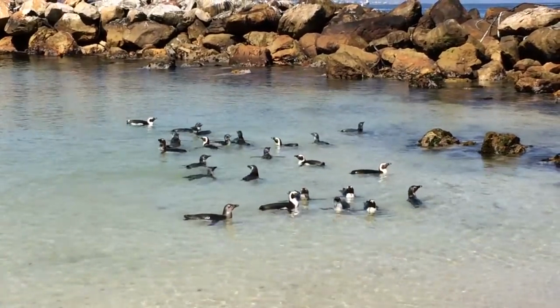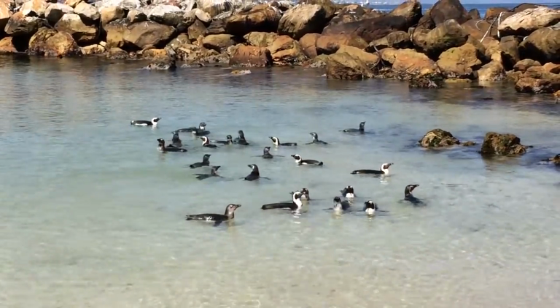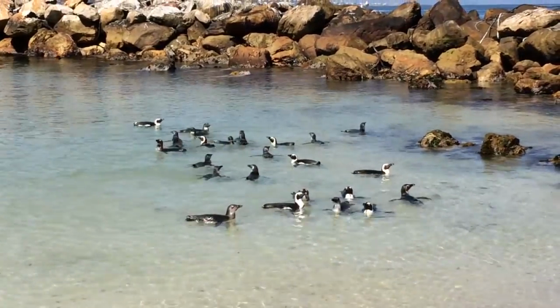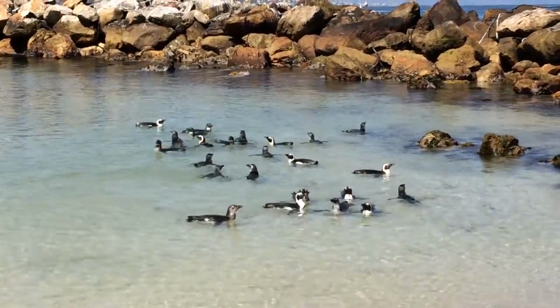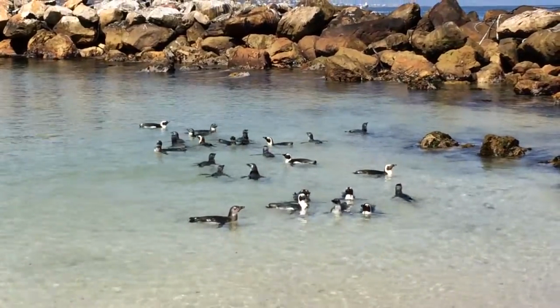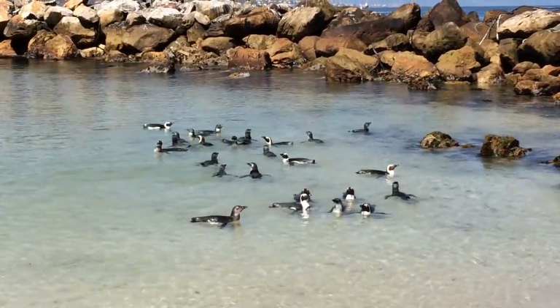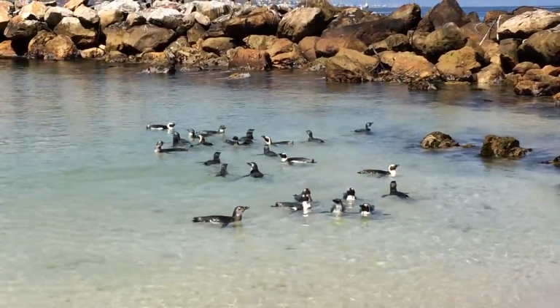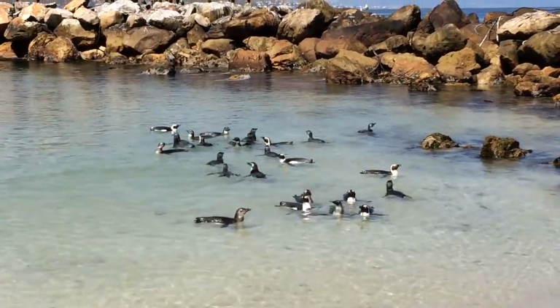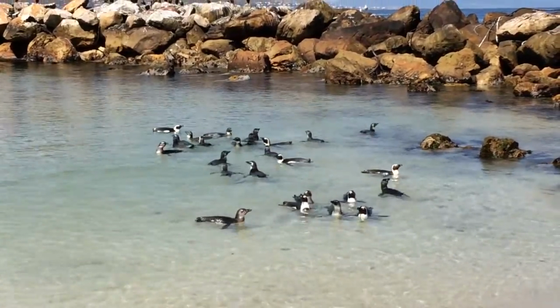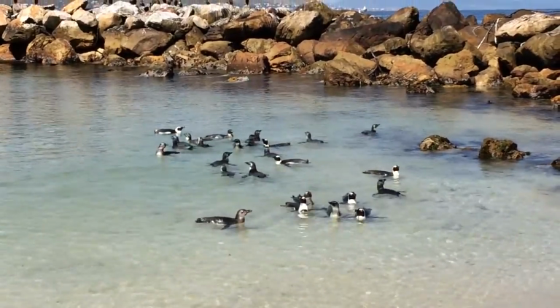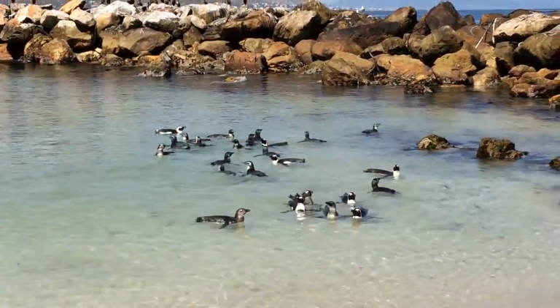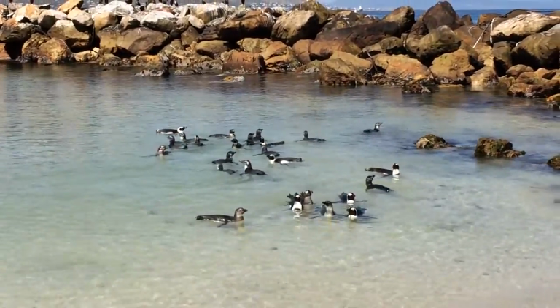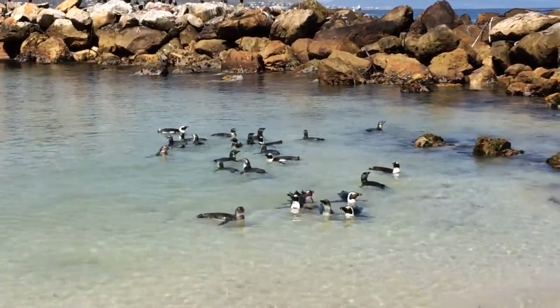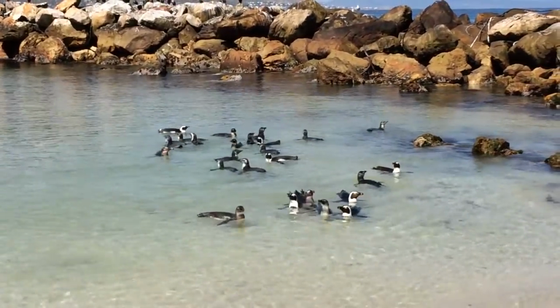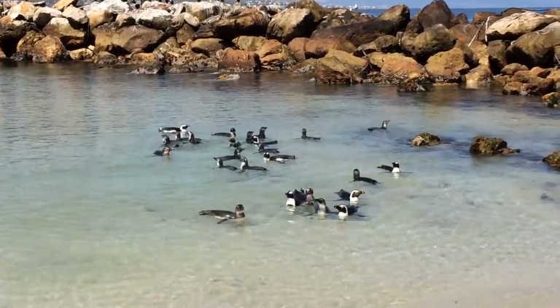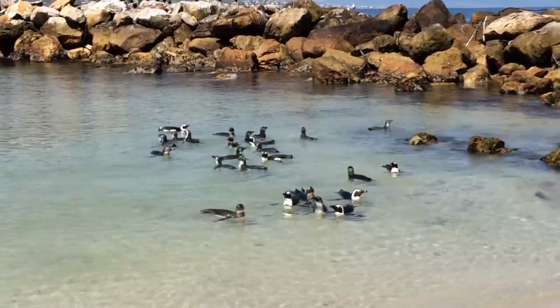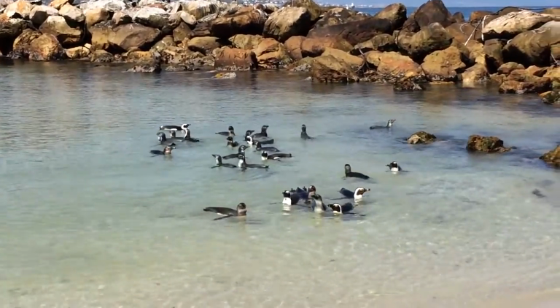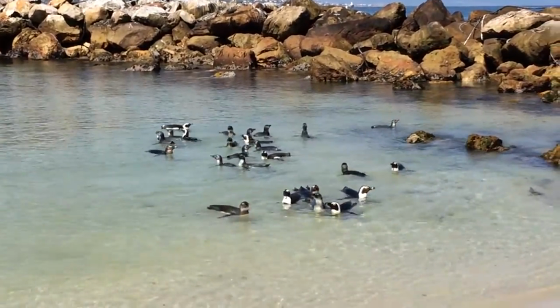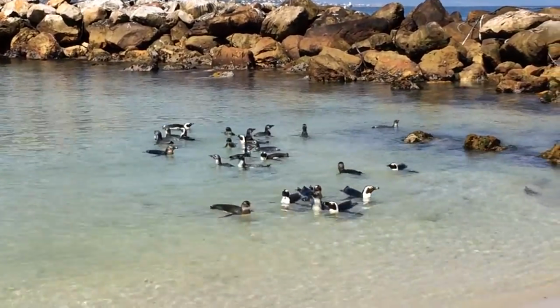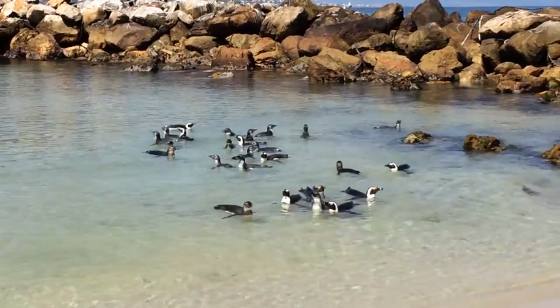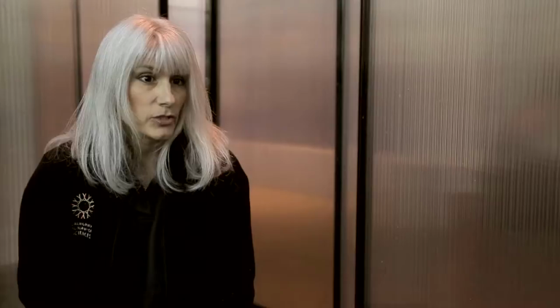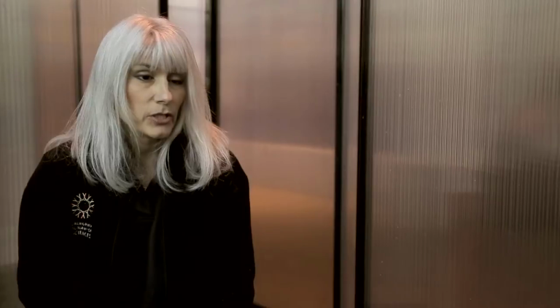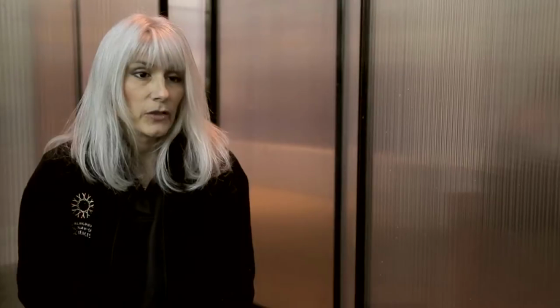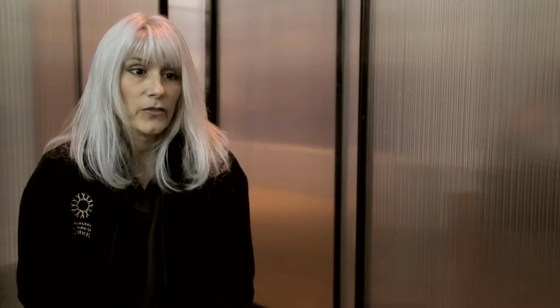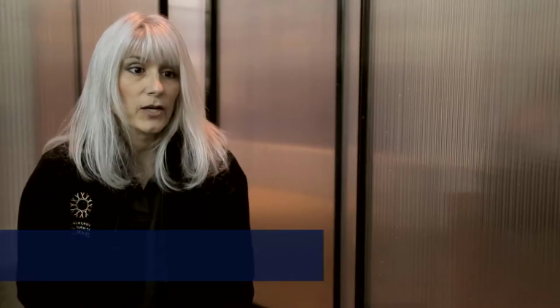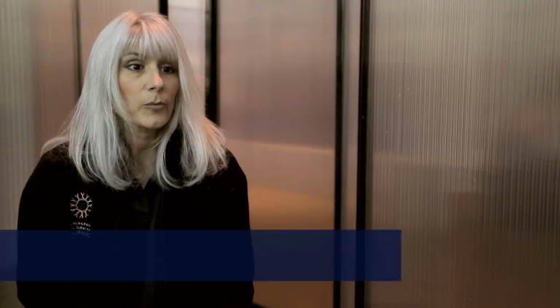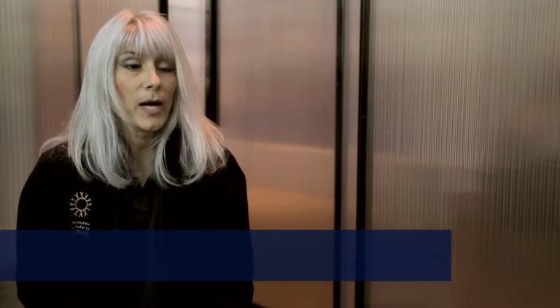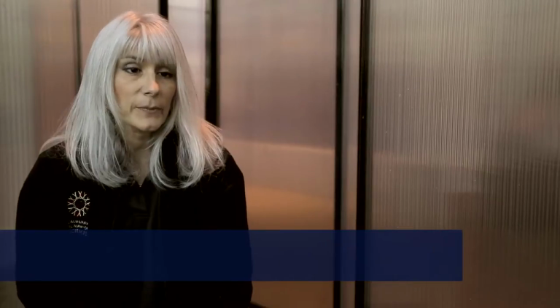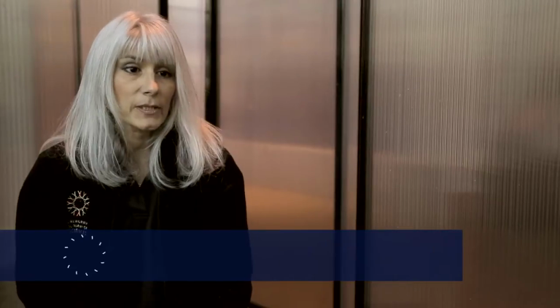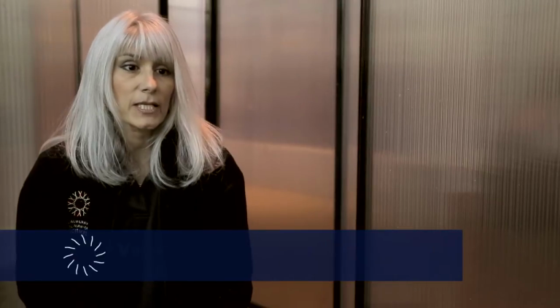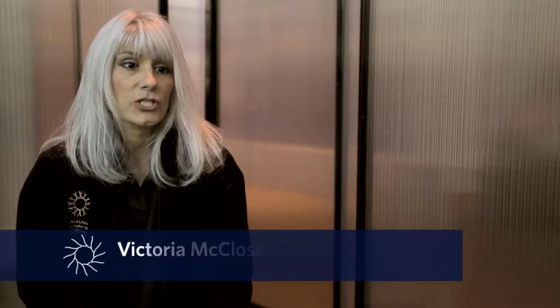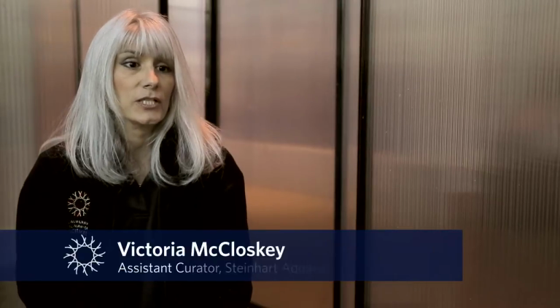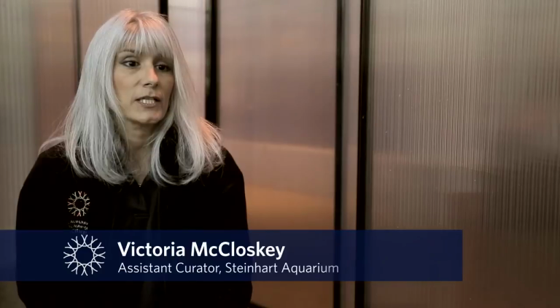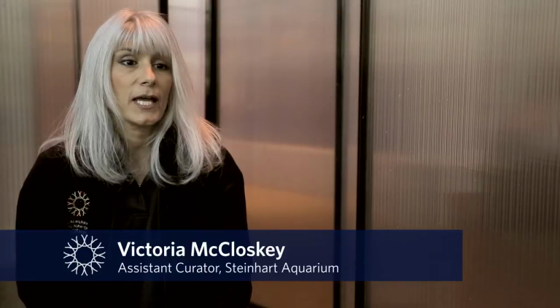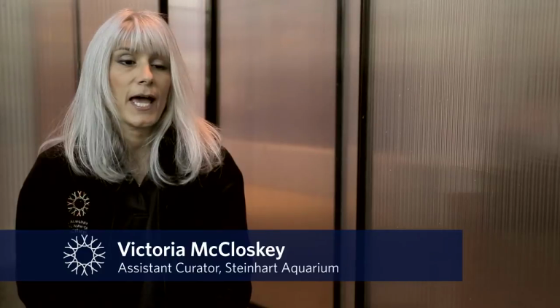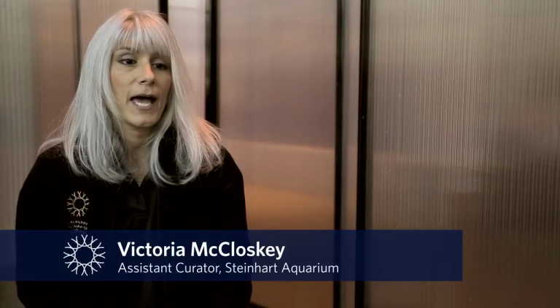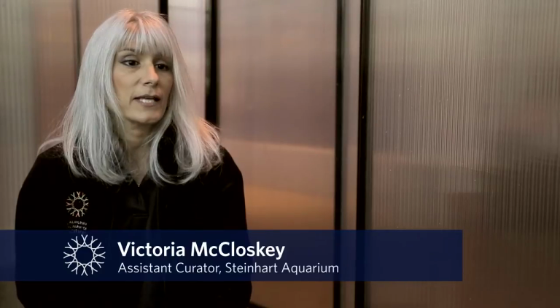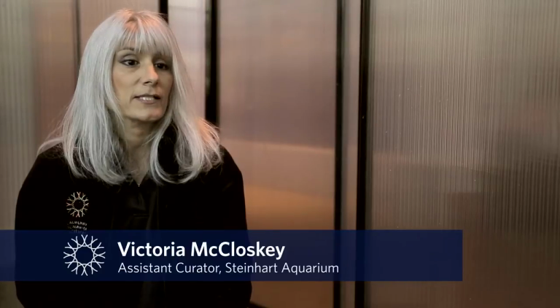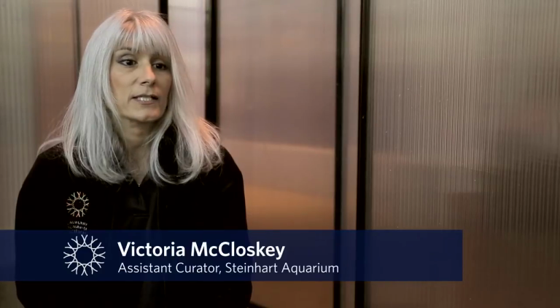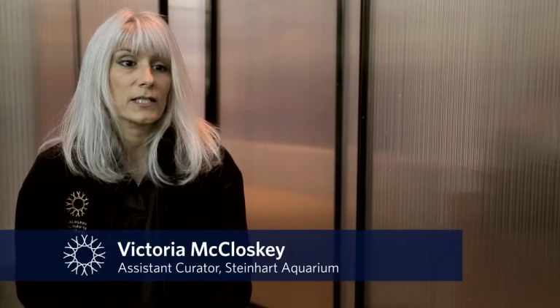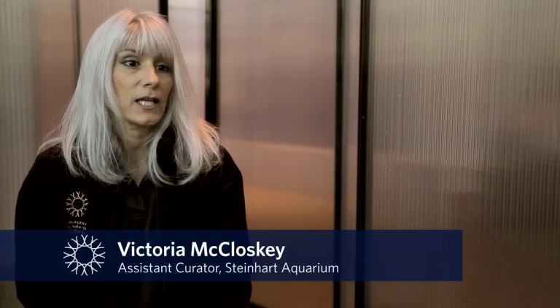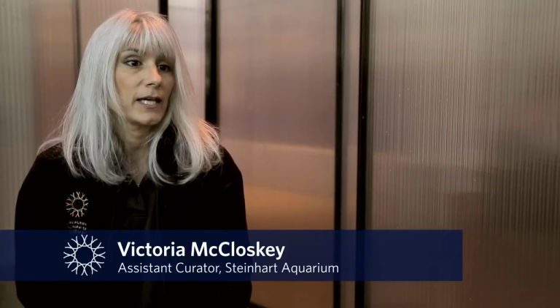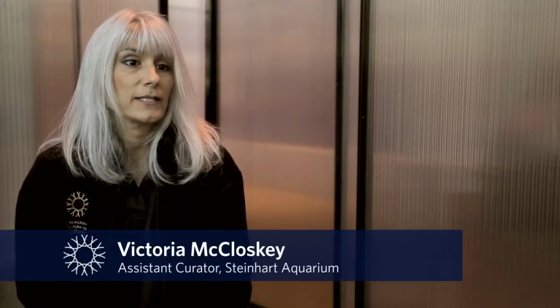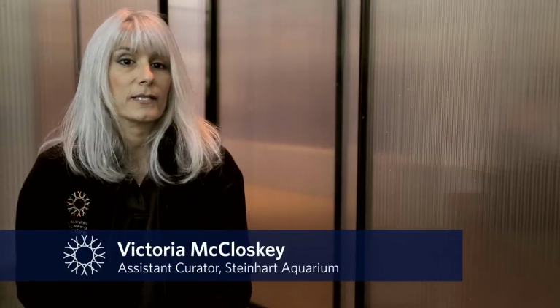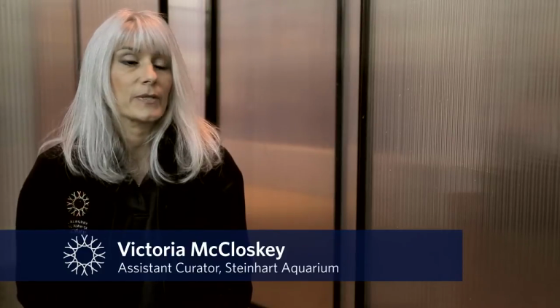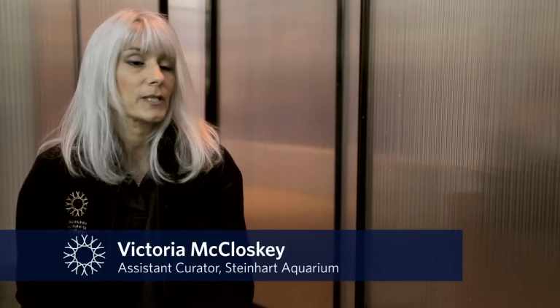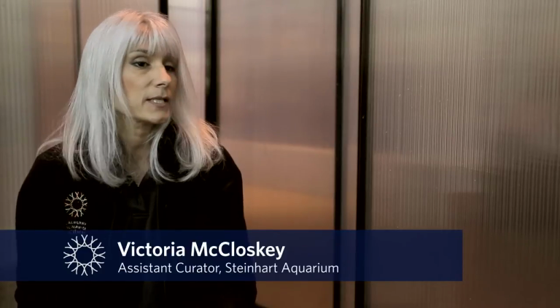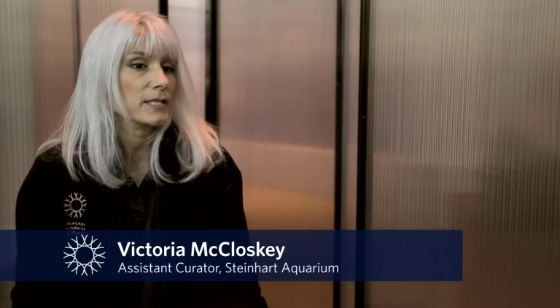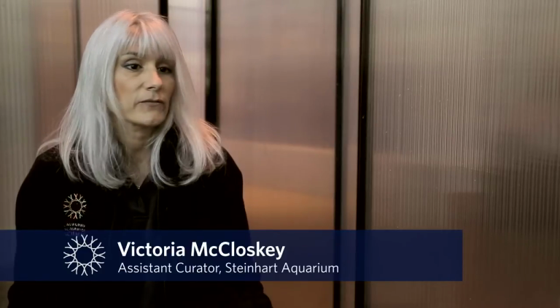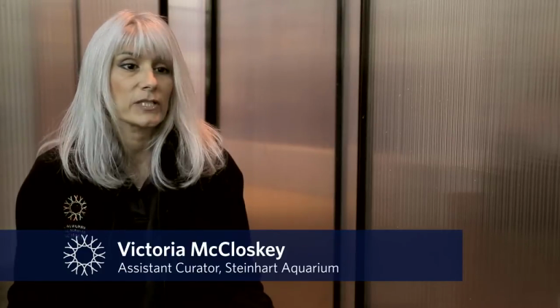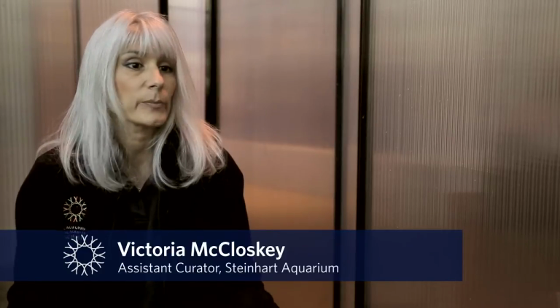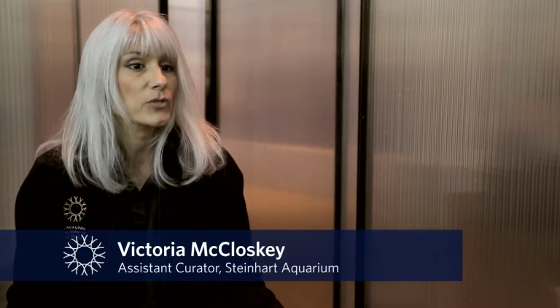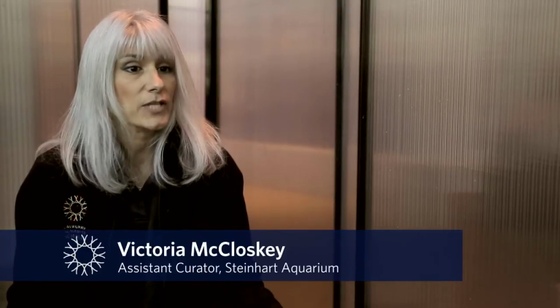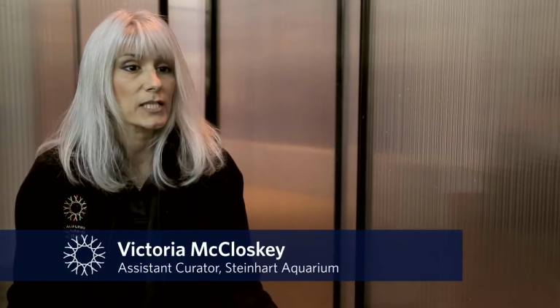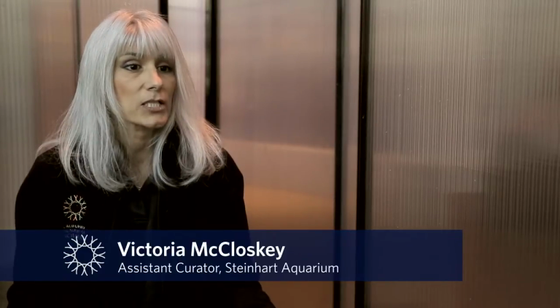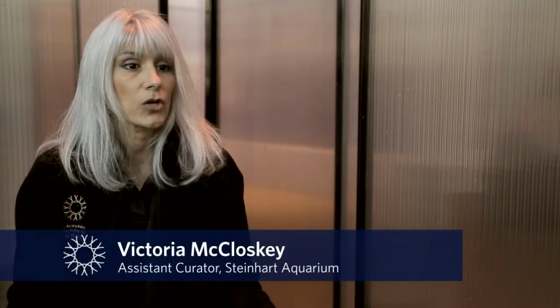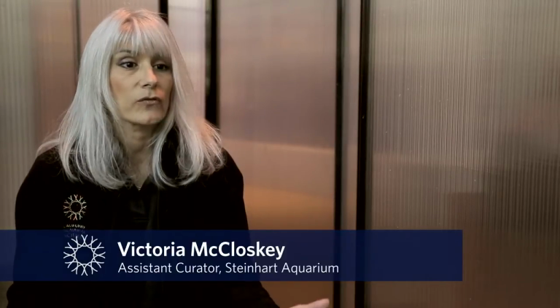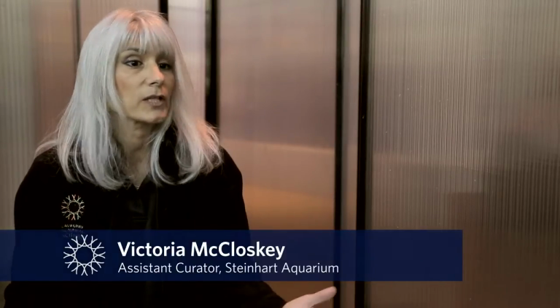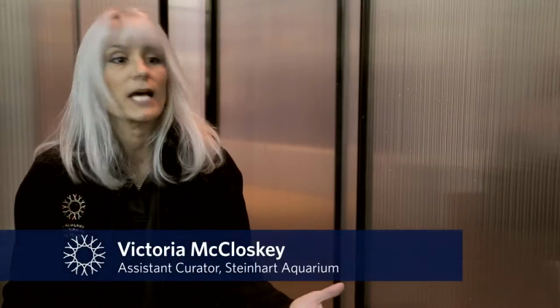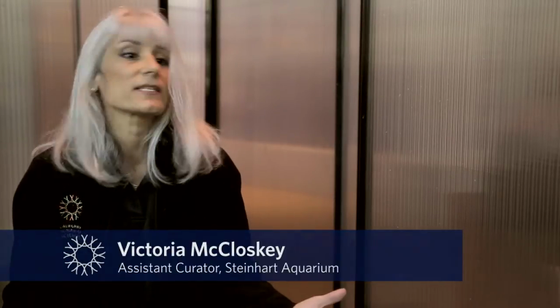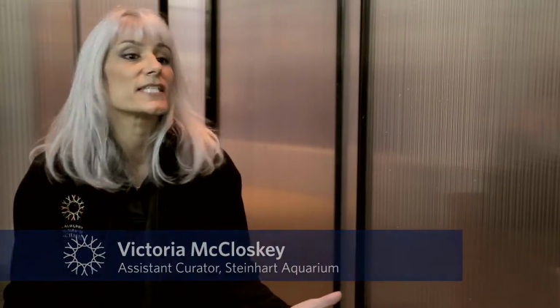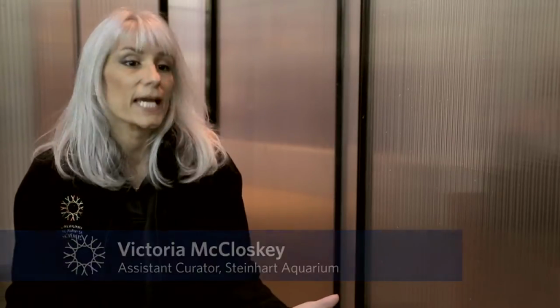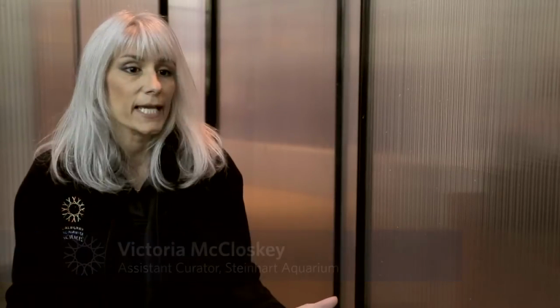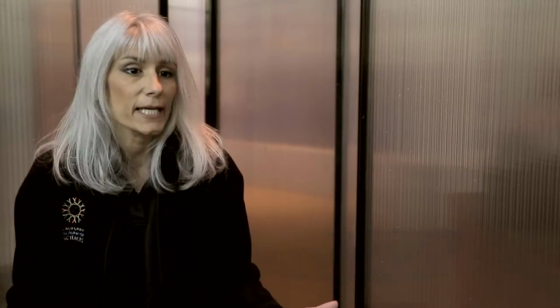African penguins are endangered. Their population has declined something like 70 percent over the last decade.